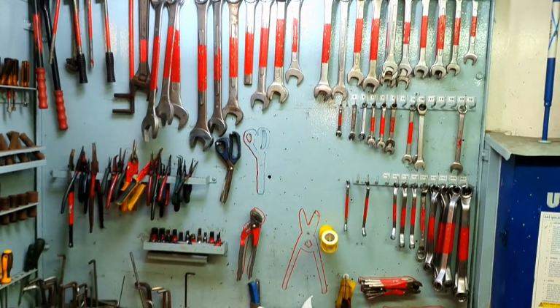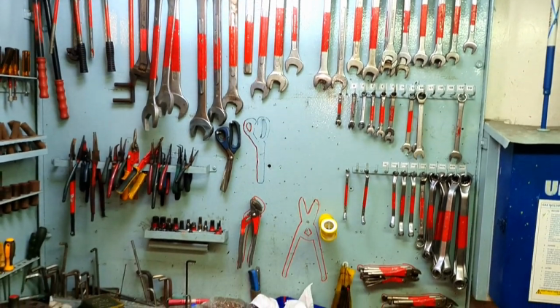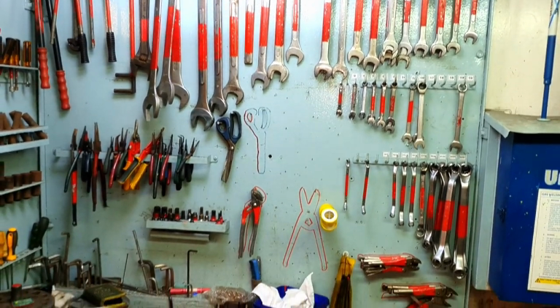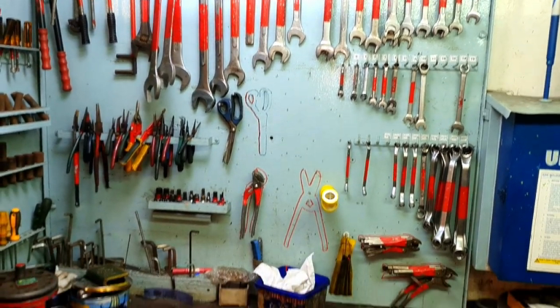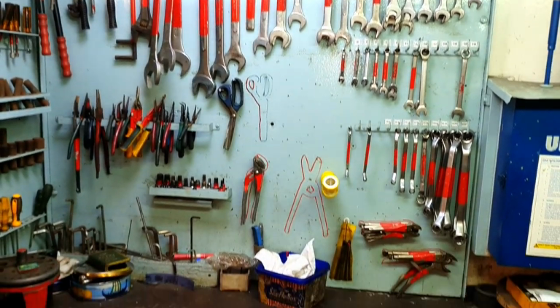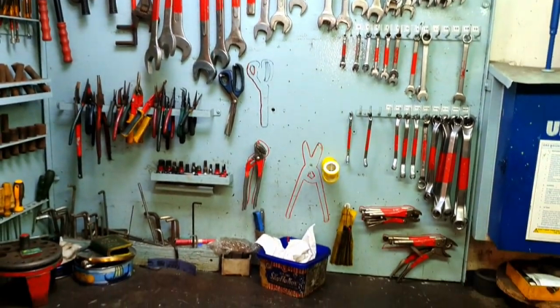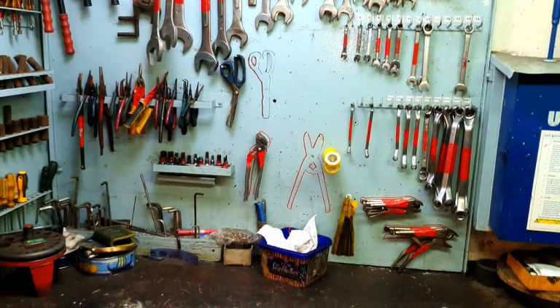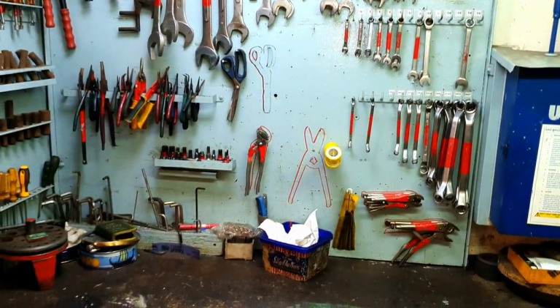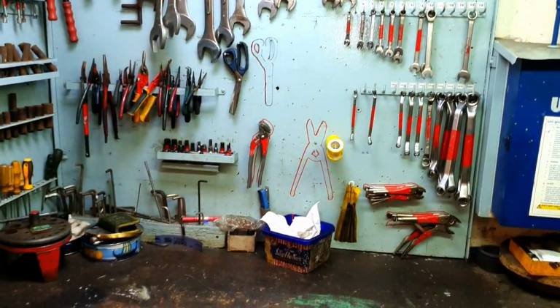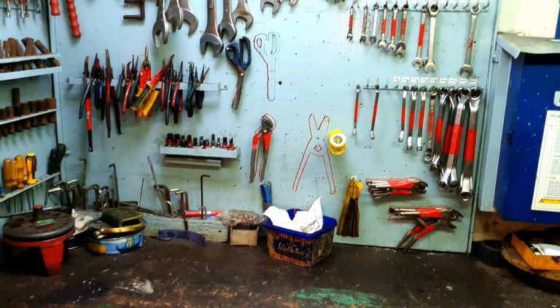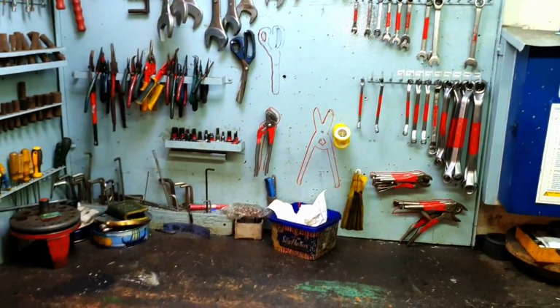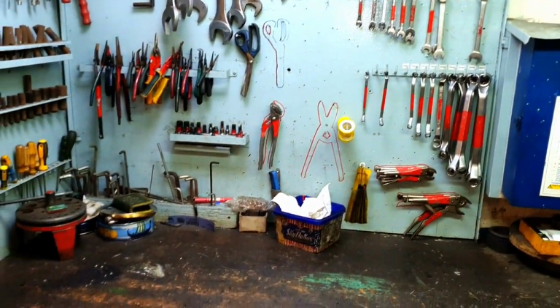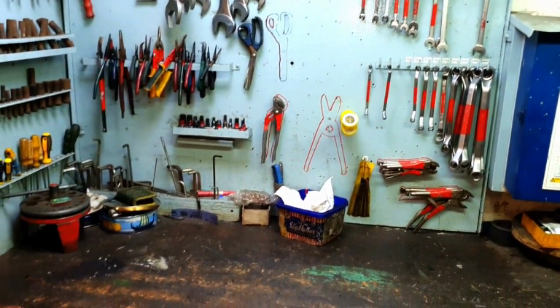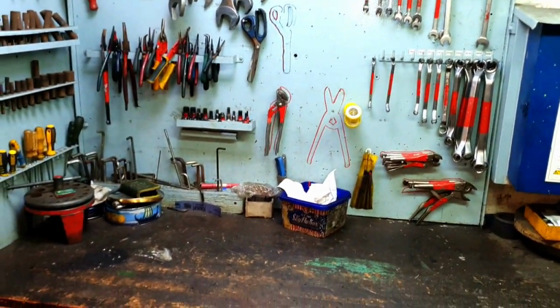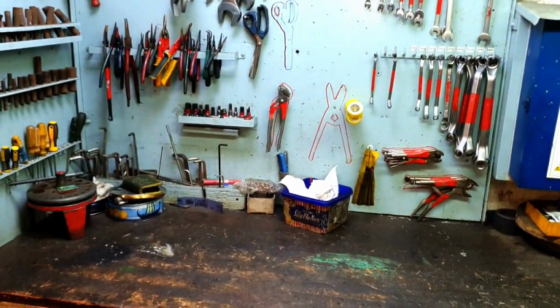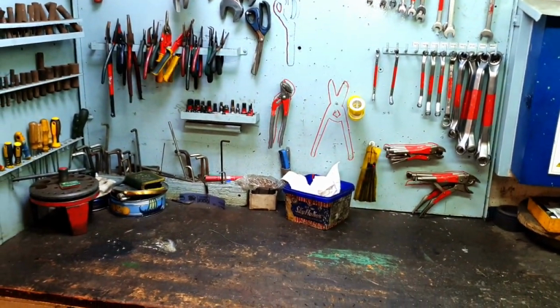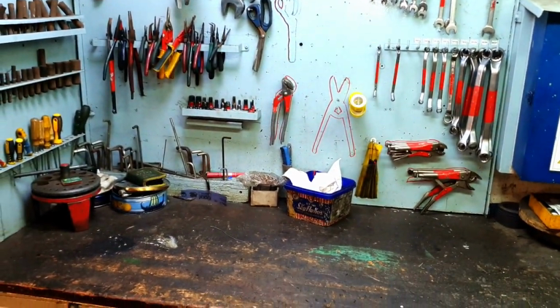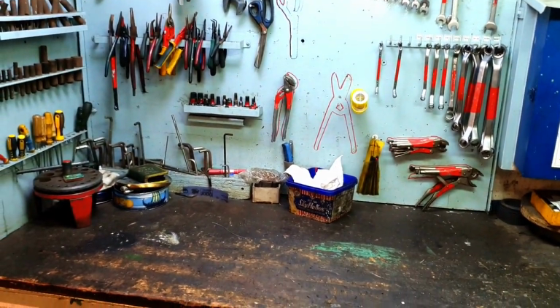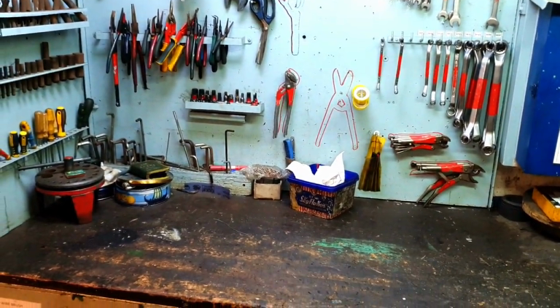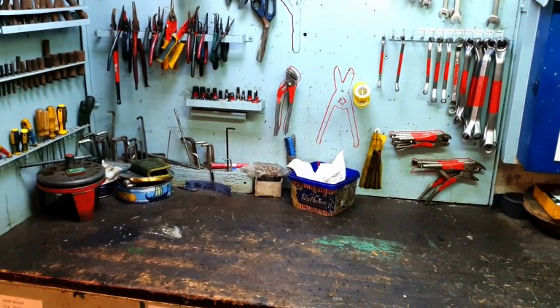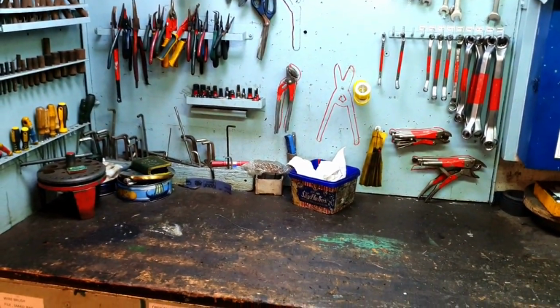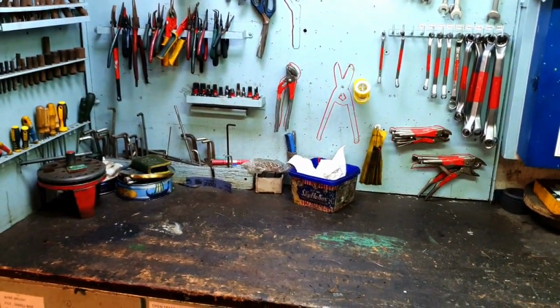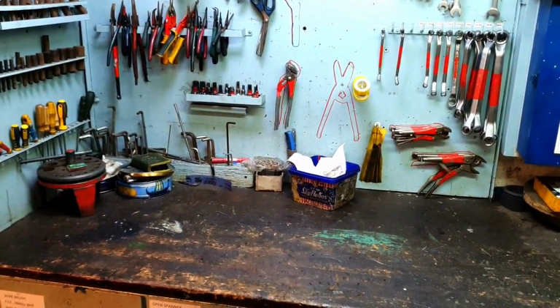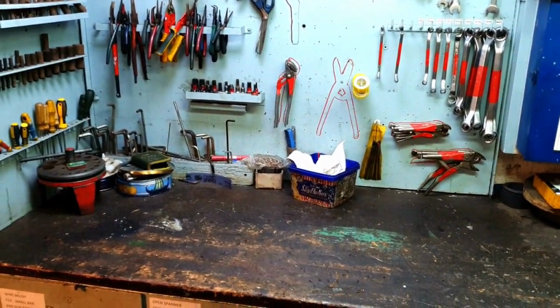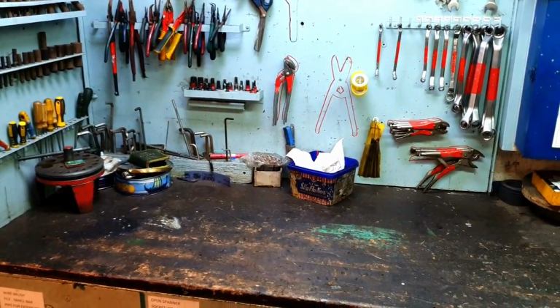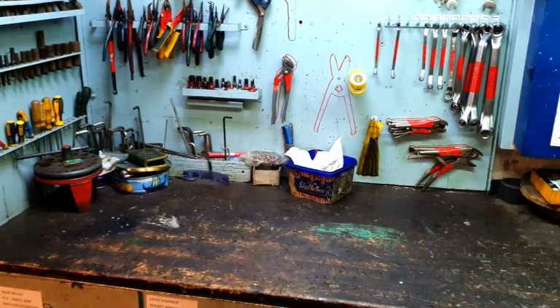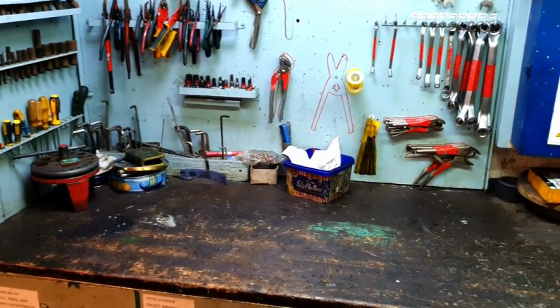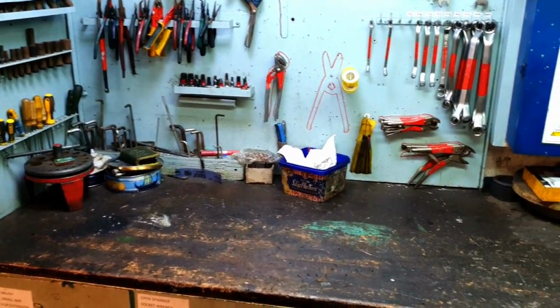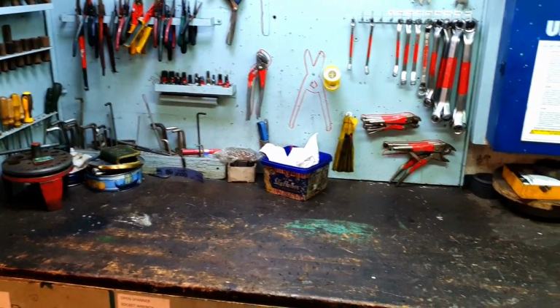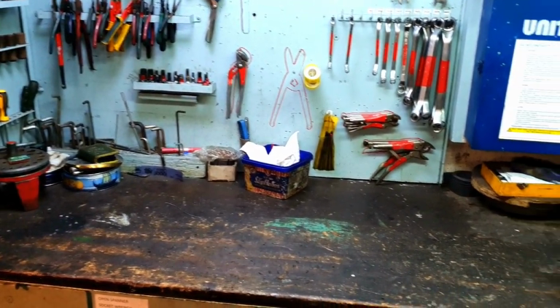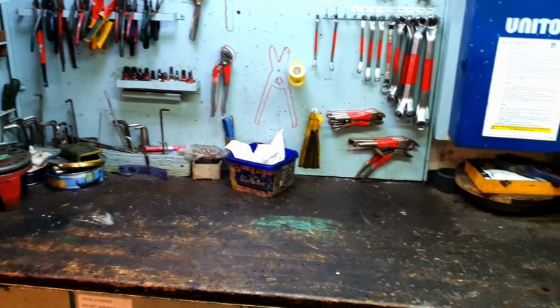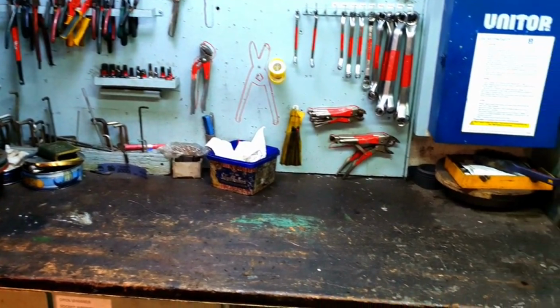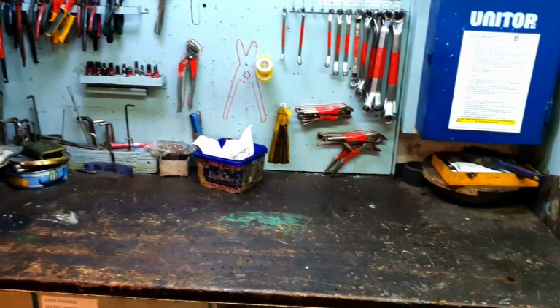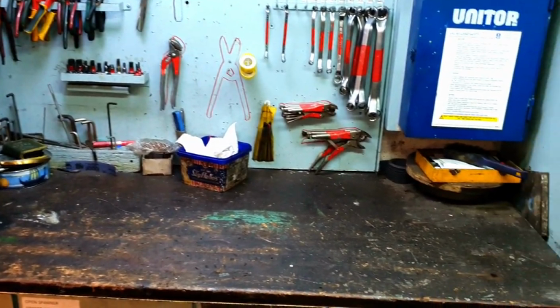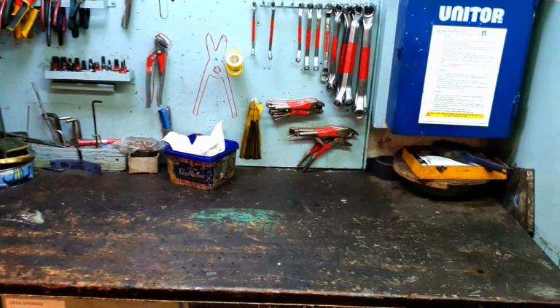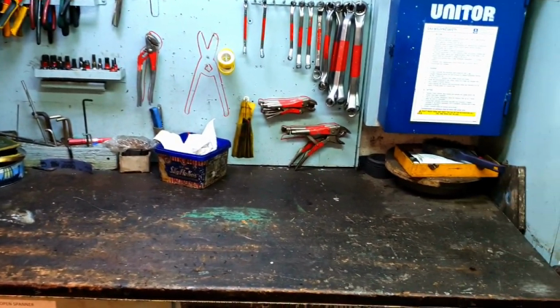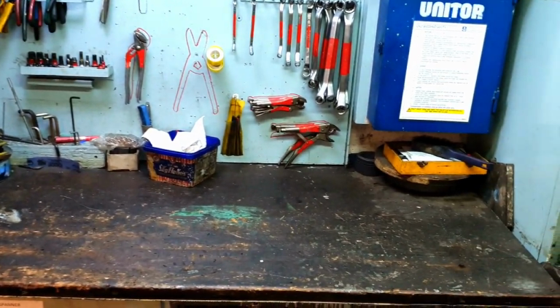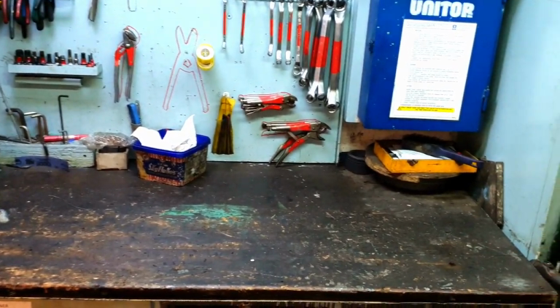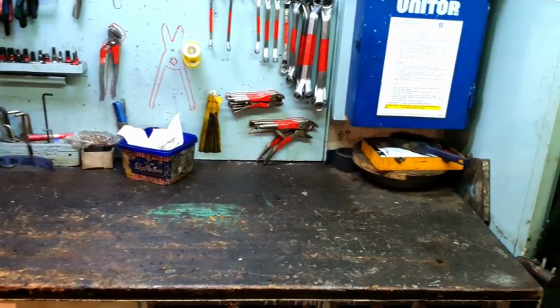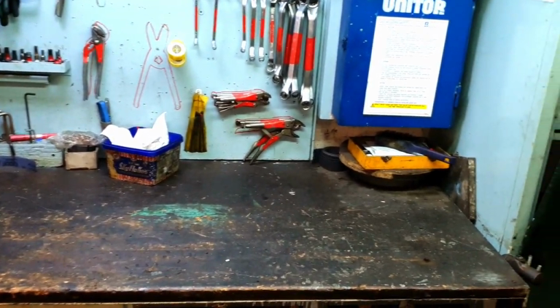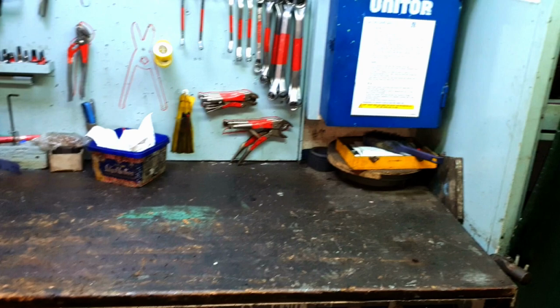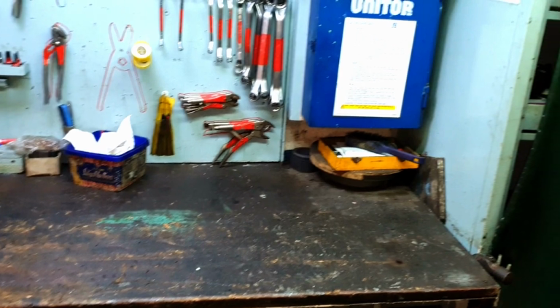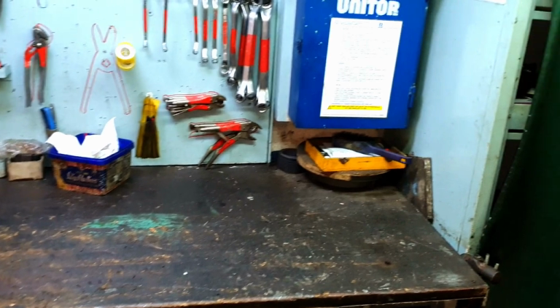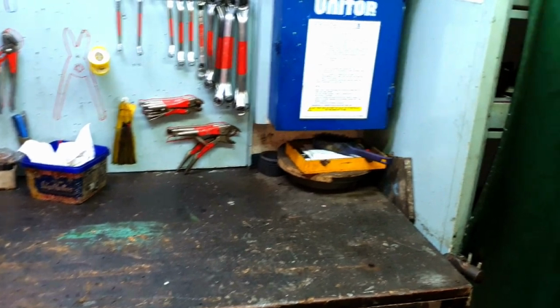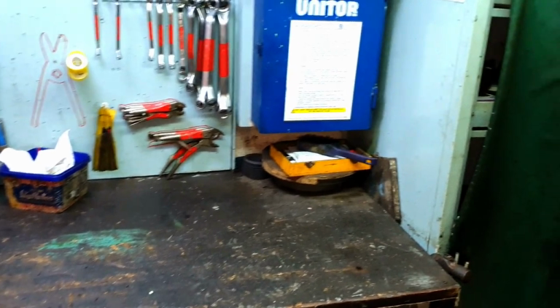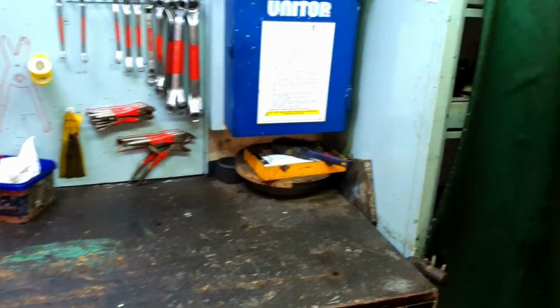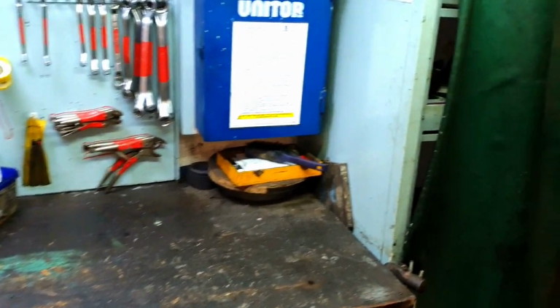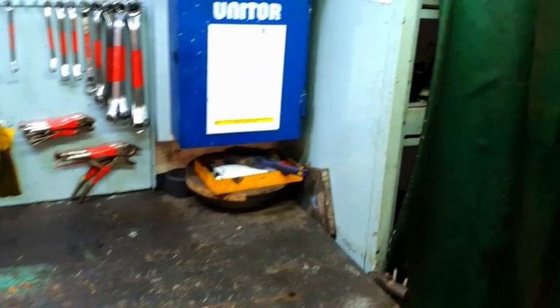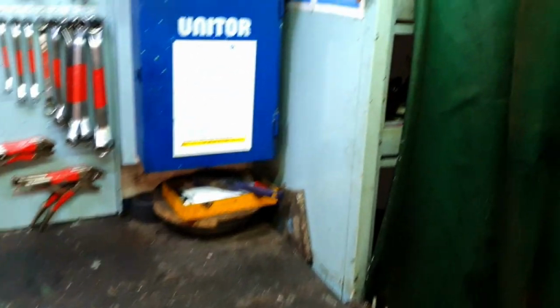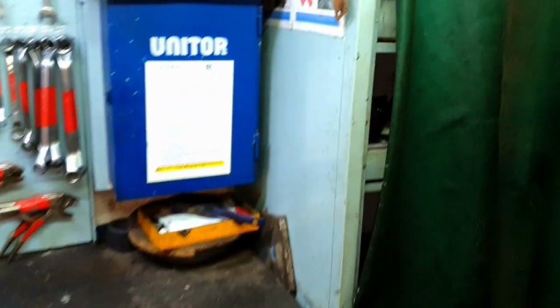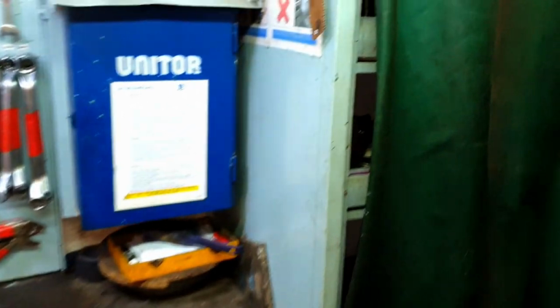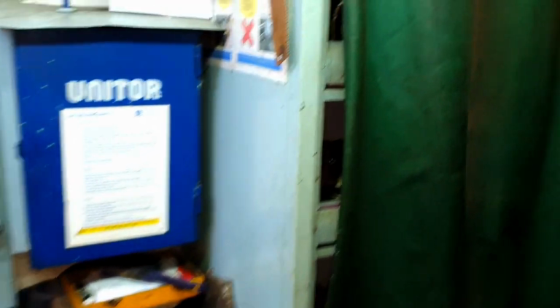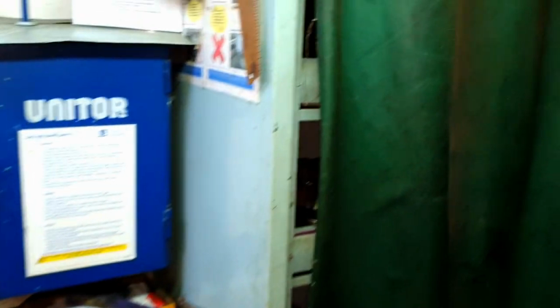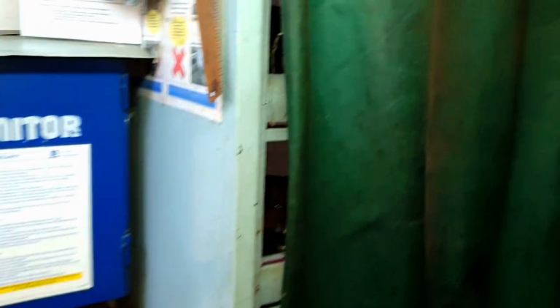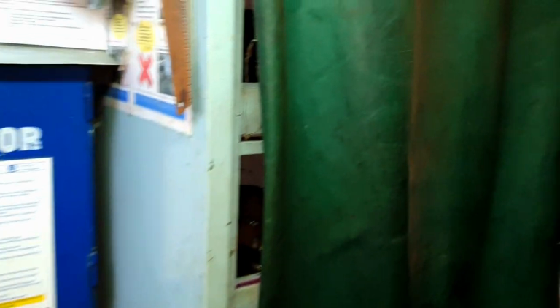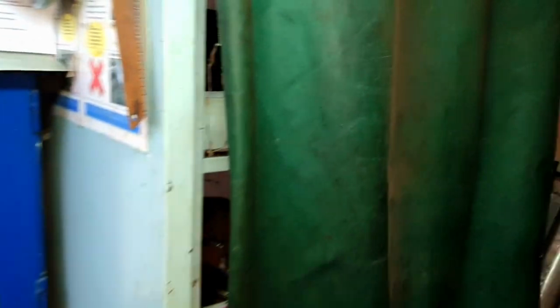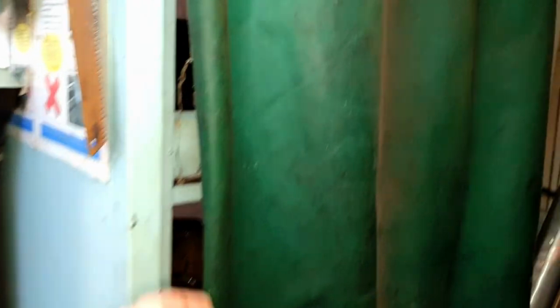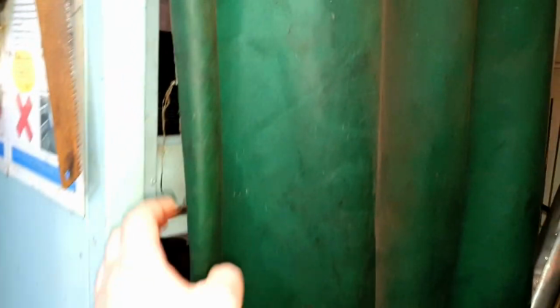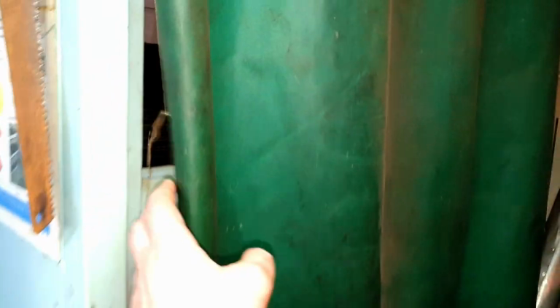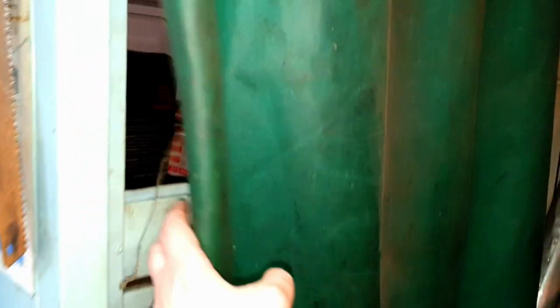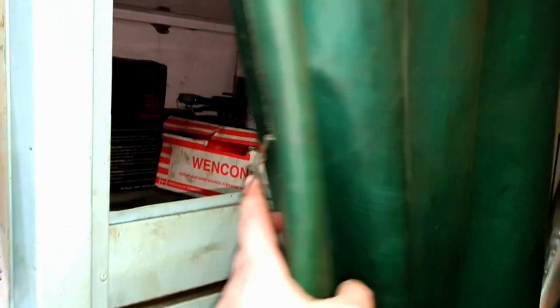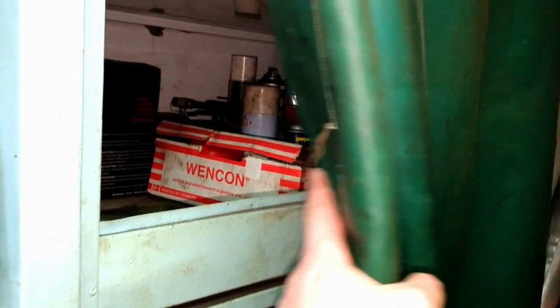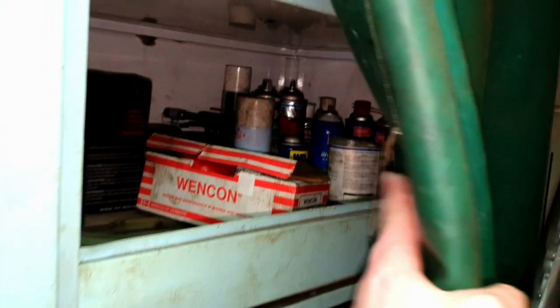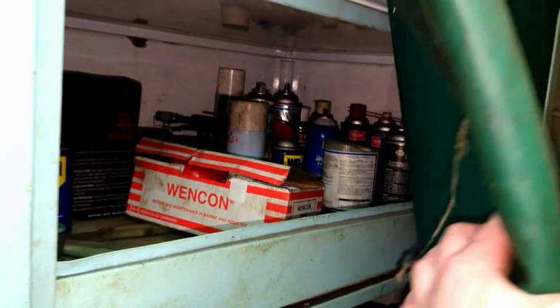There is another working bench with all the tools and spanners required for different purposes: spanners open and closed end, different pliers, scissors, allen keys, and screwdrivers.